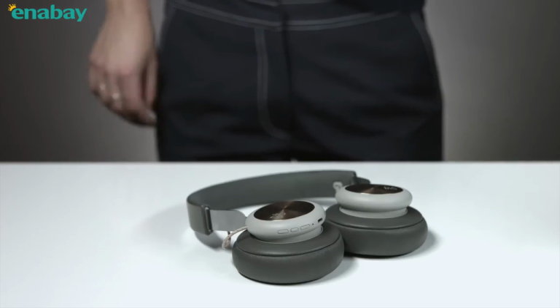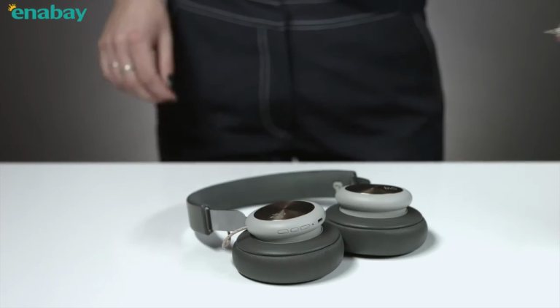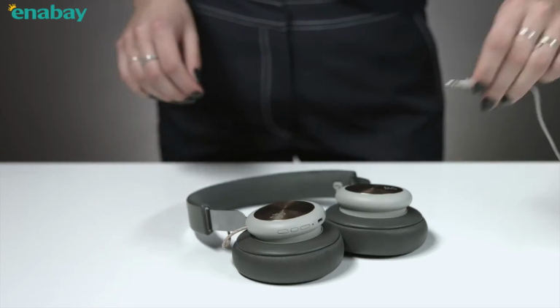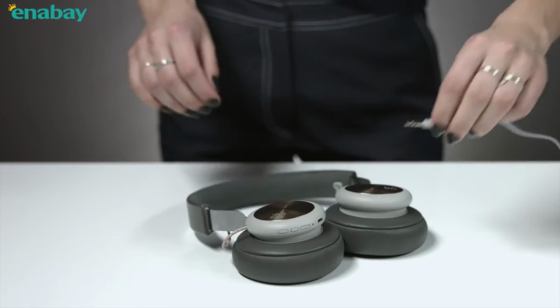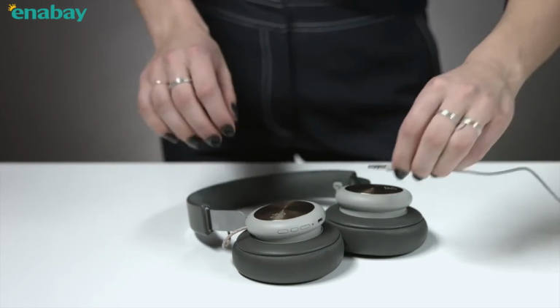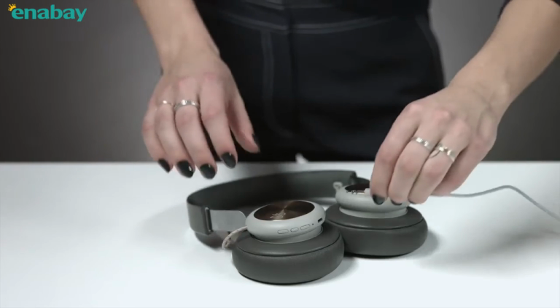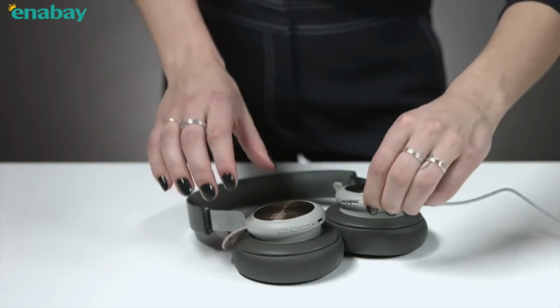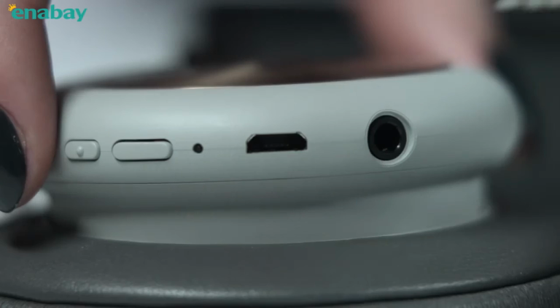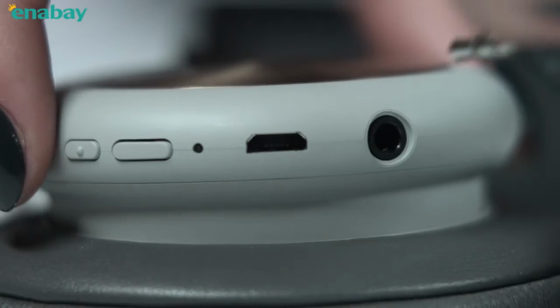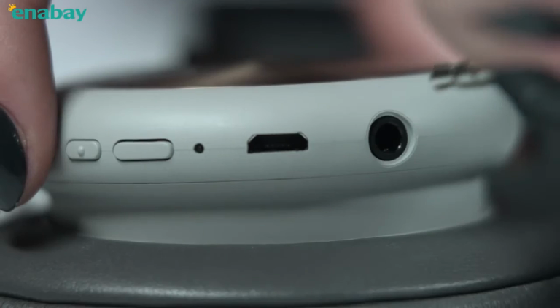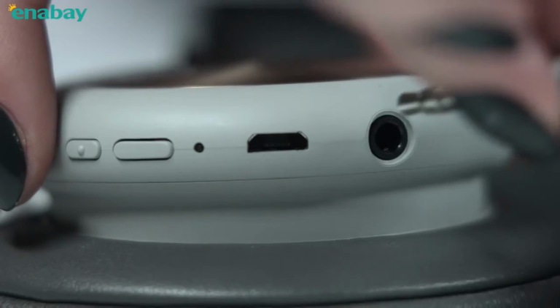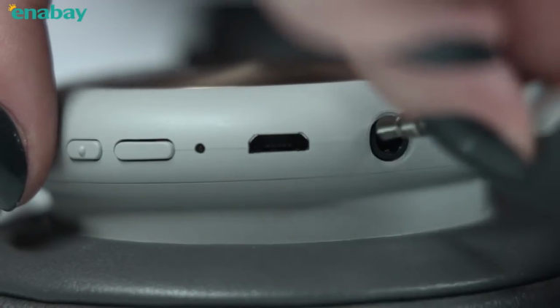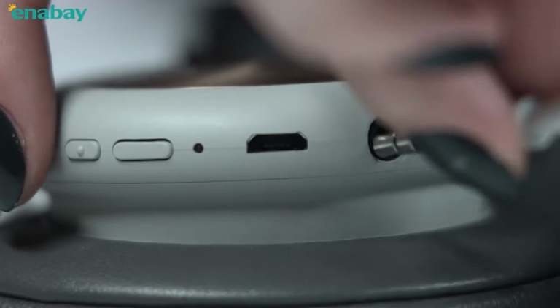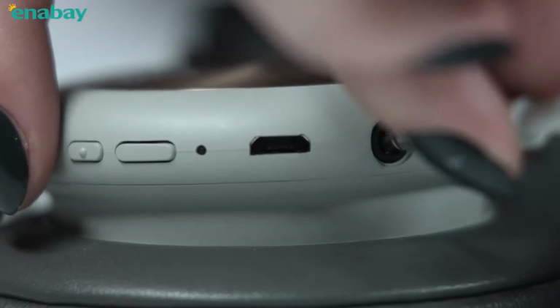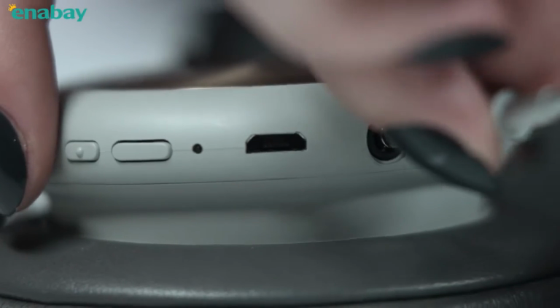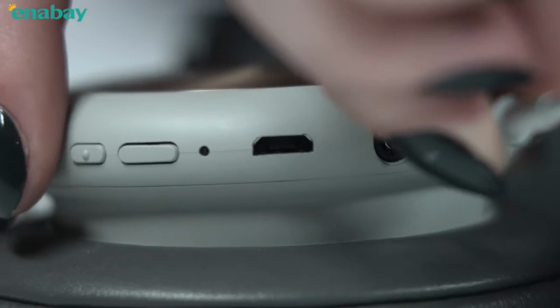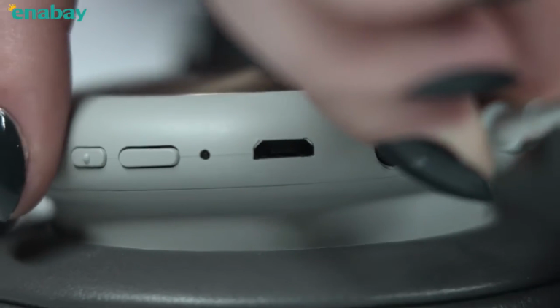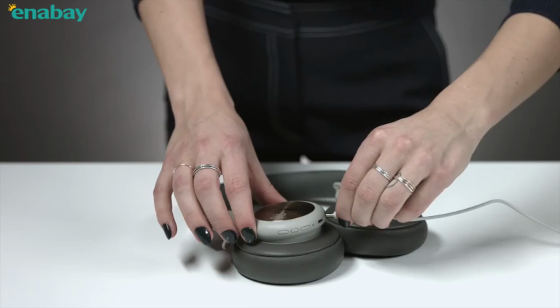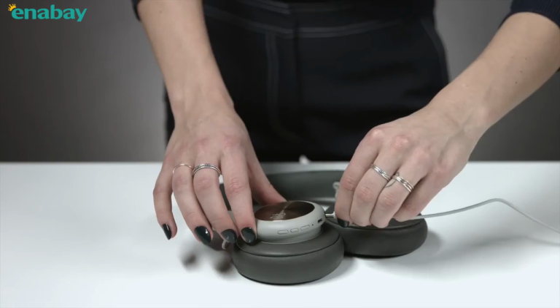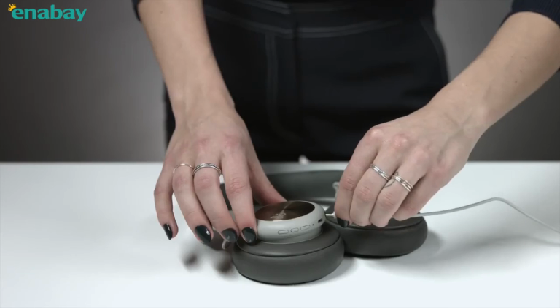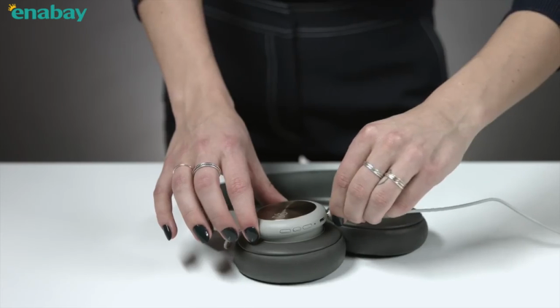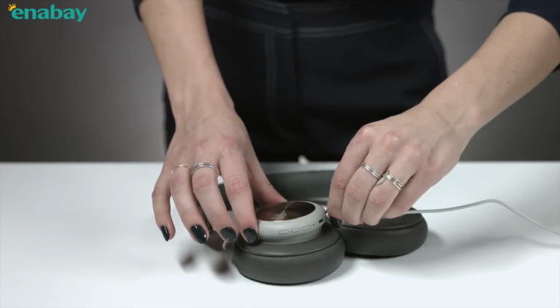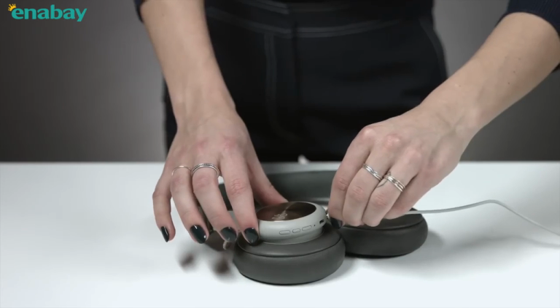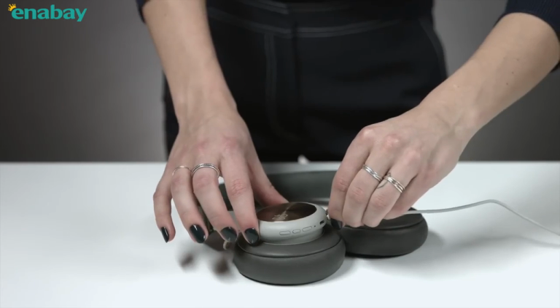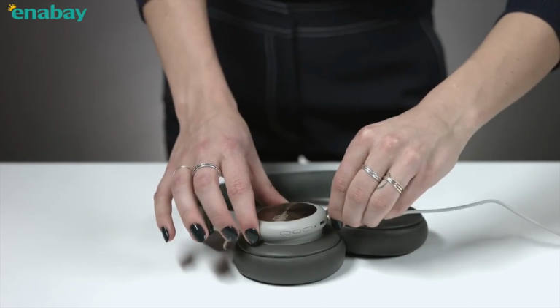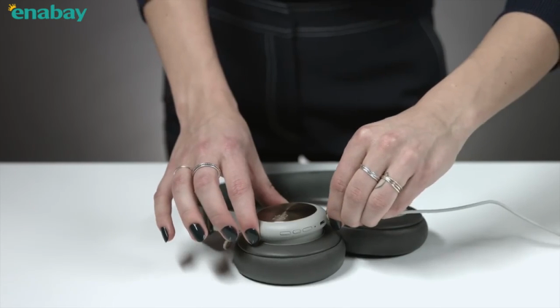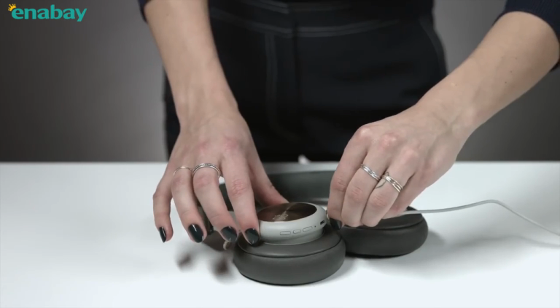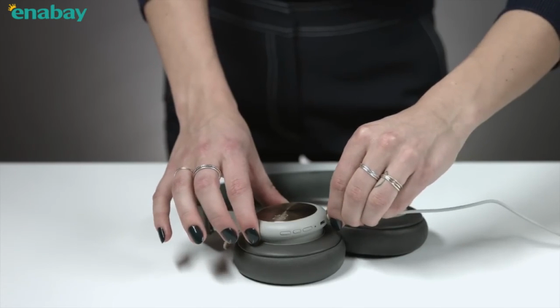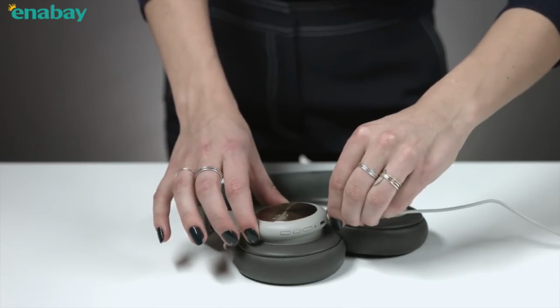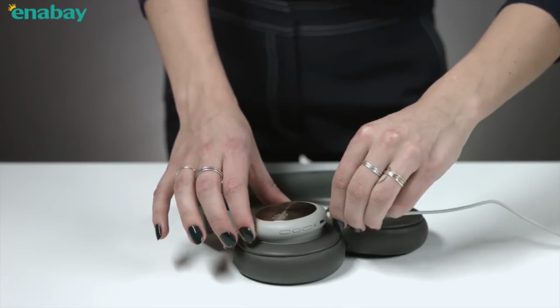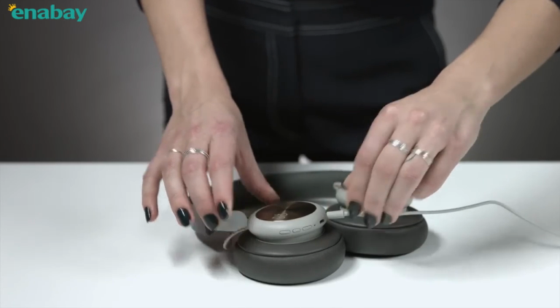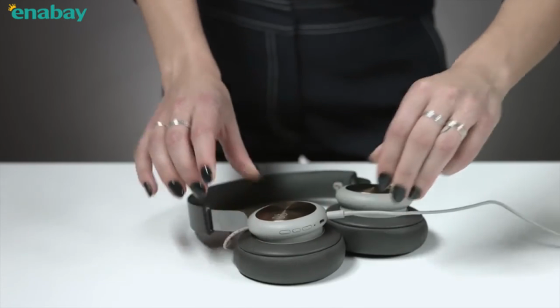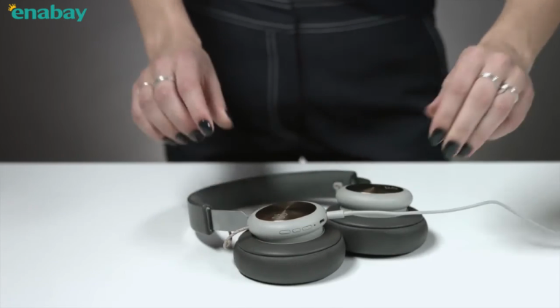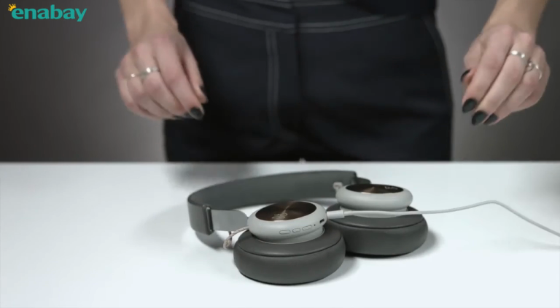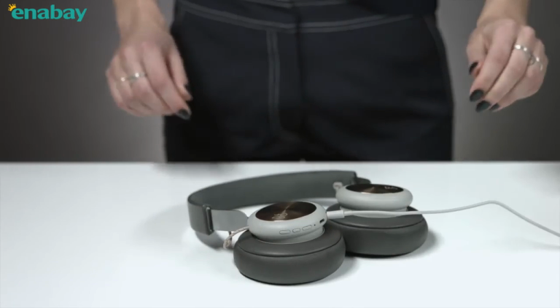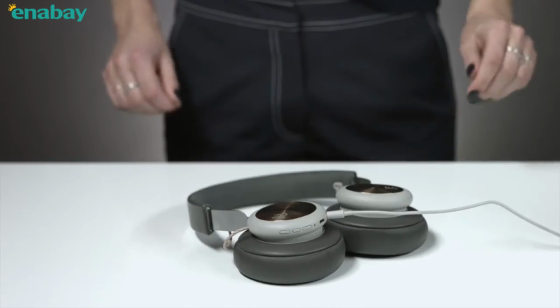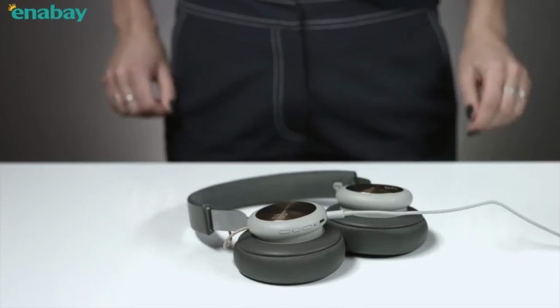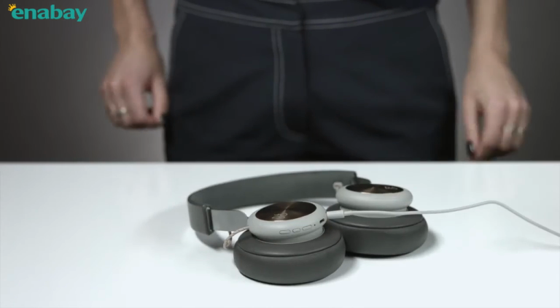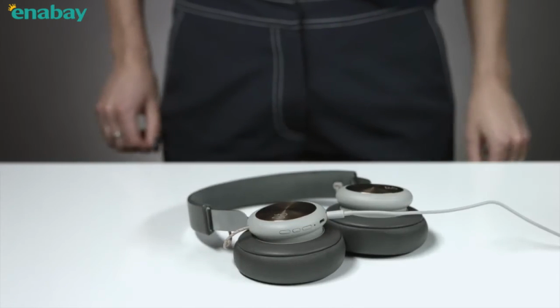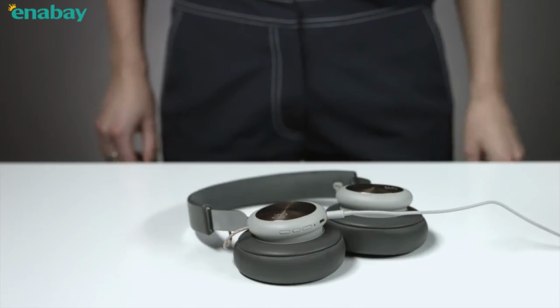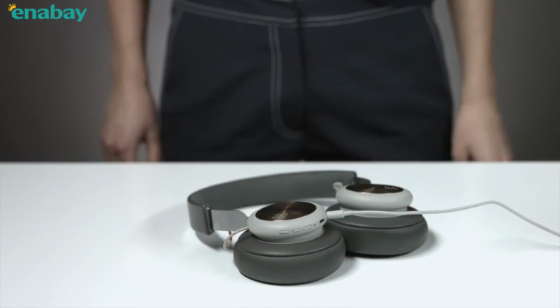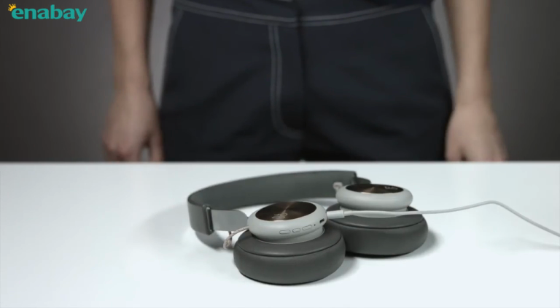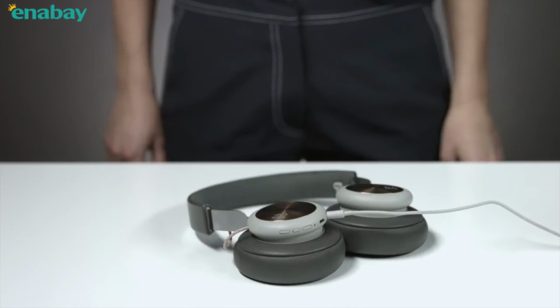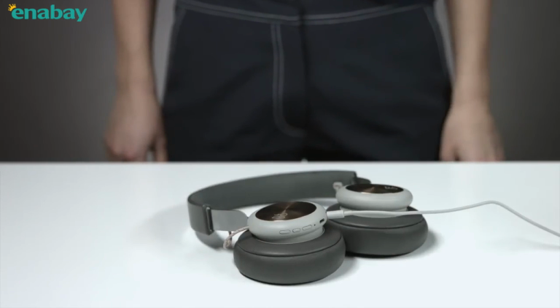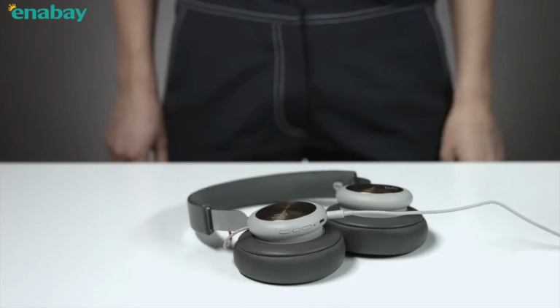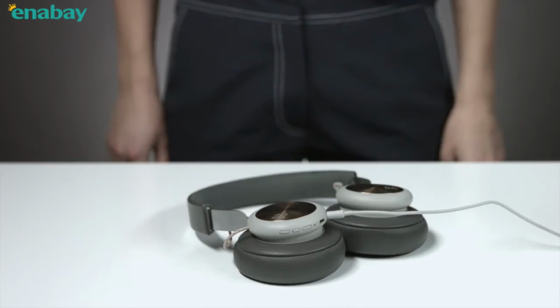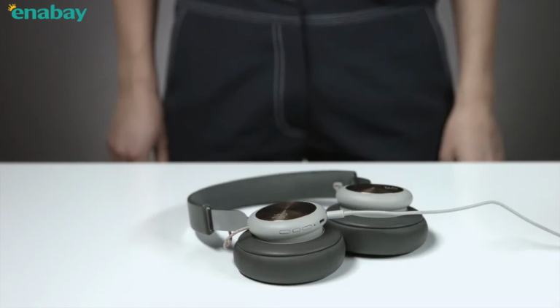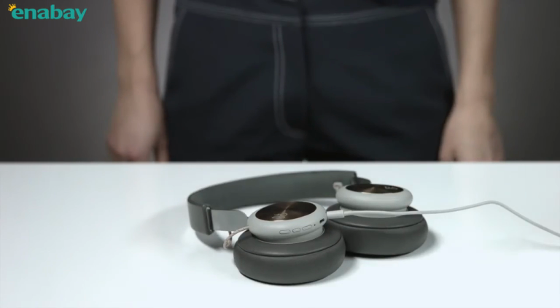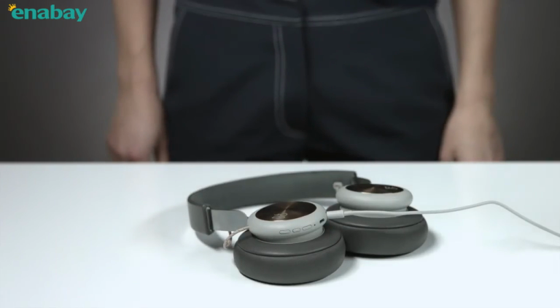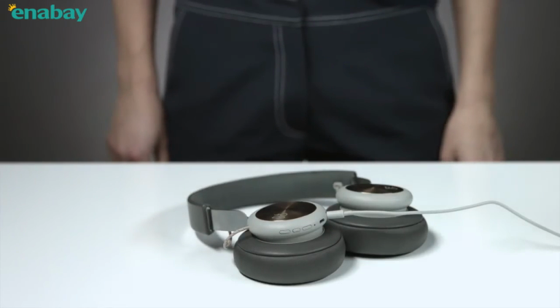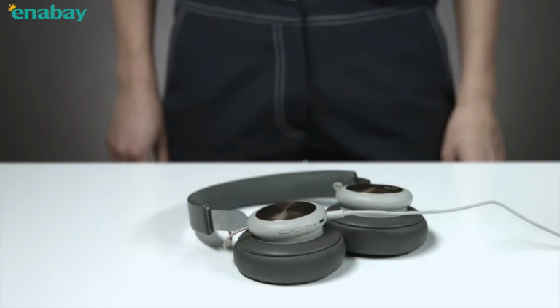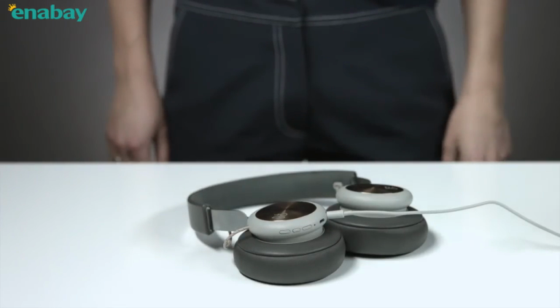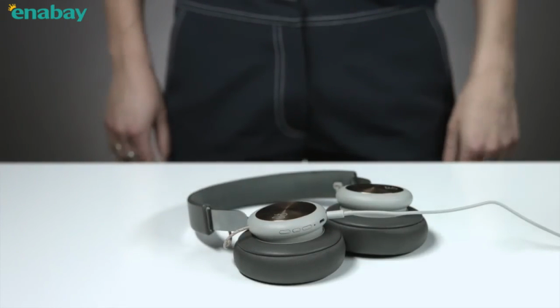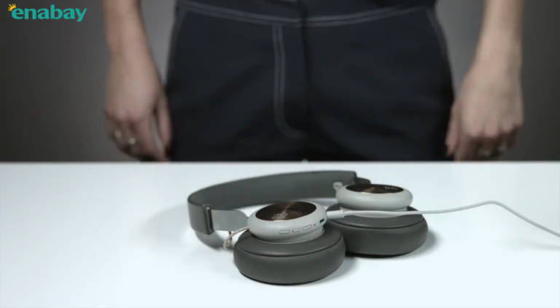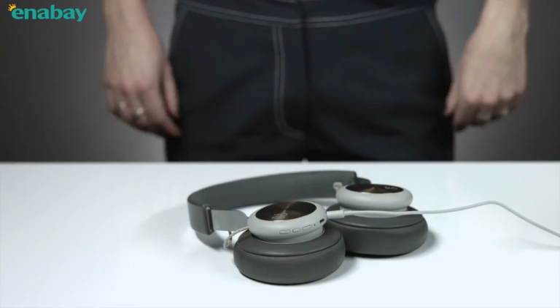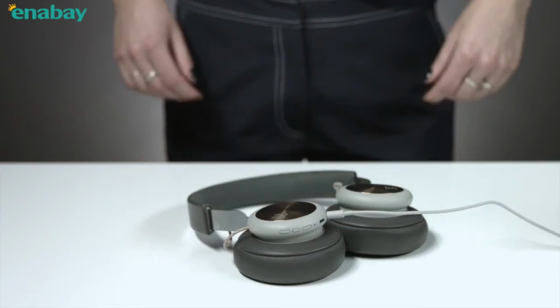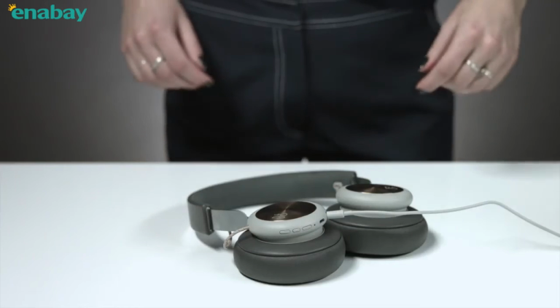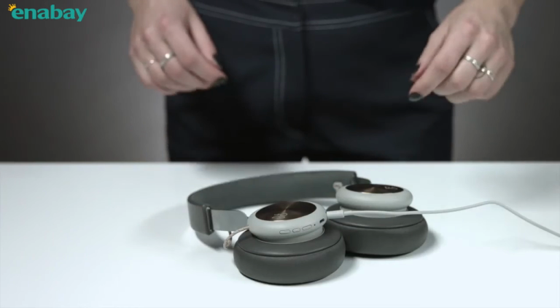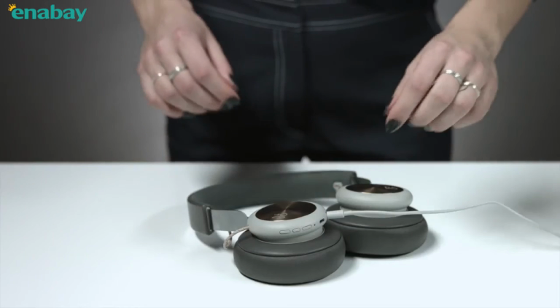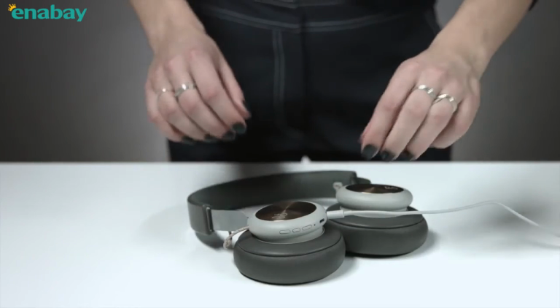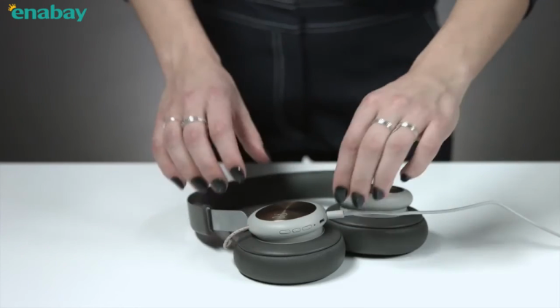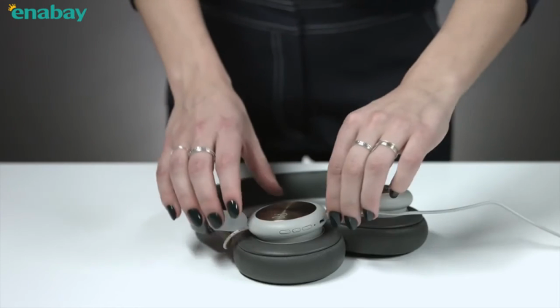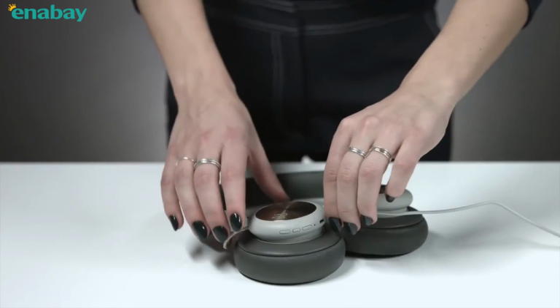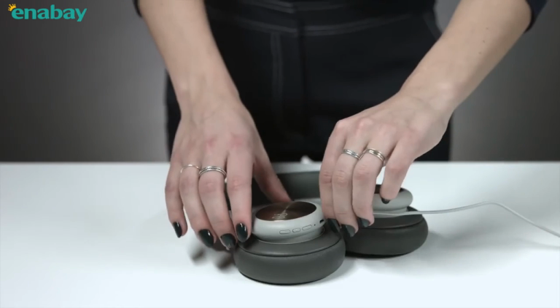Plug in the mini jack cable to use the headphones in situations where you cannot use Bluetooth or when the battery is depleted.